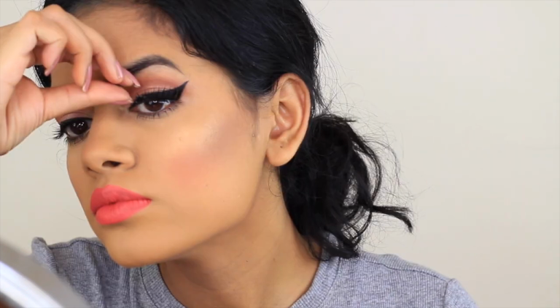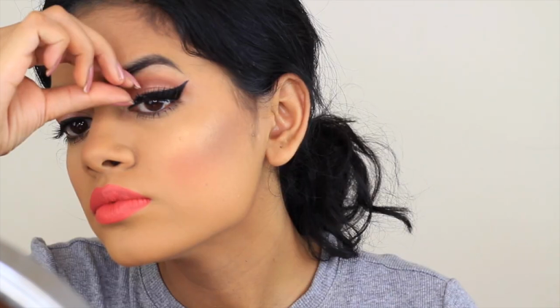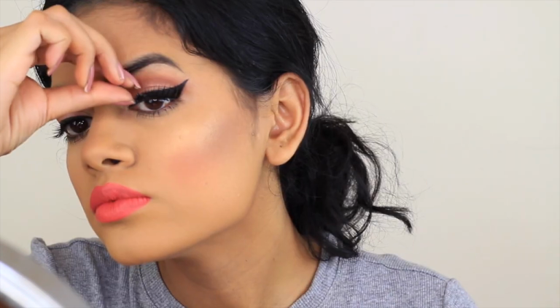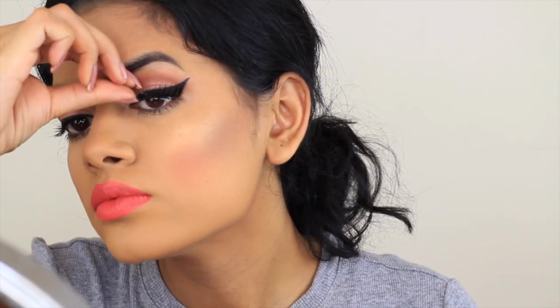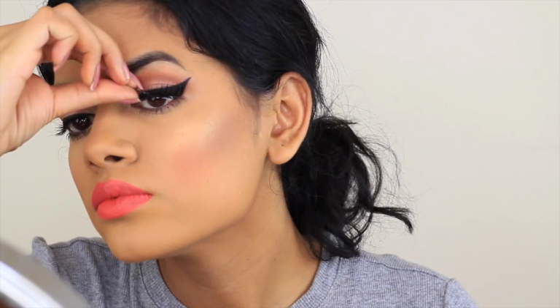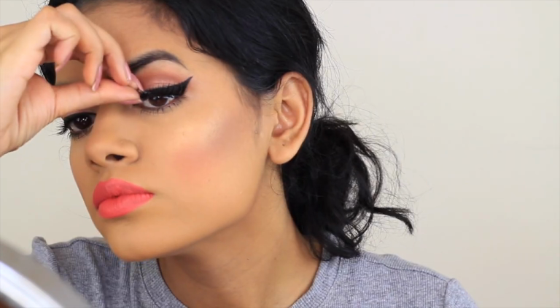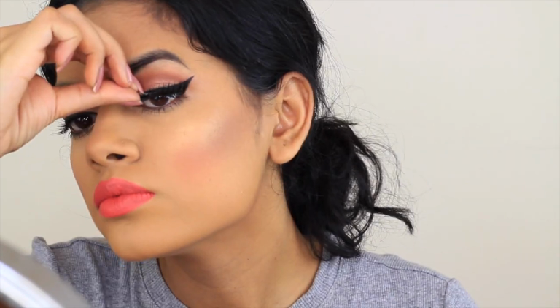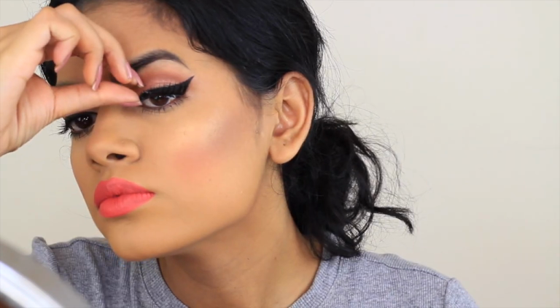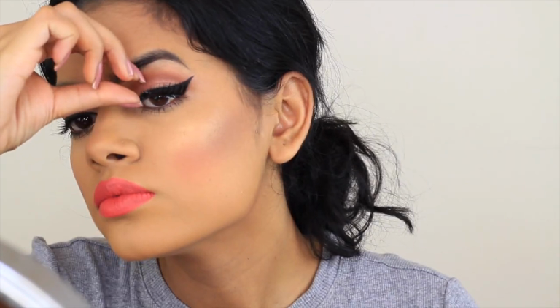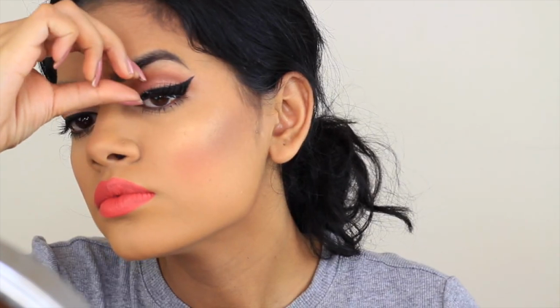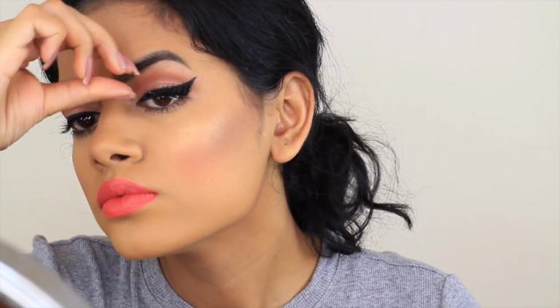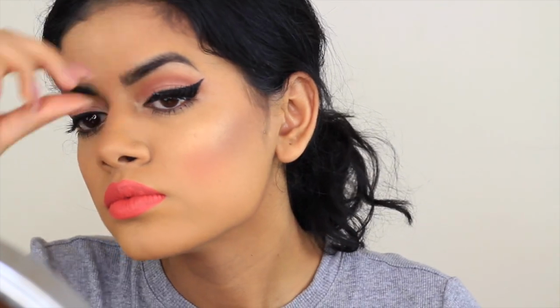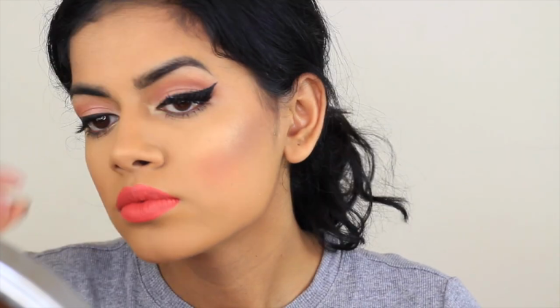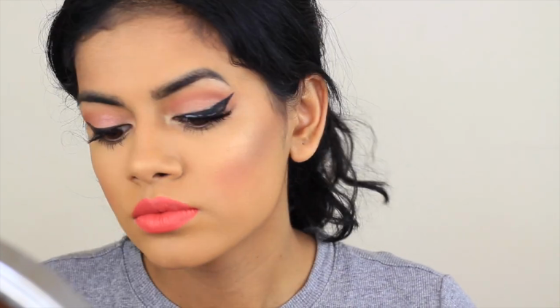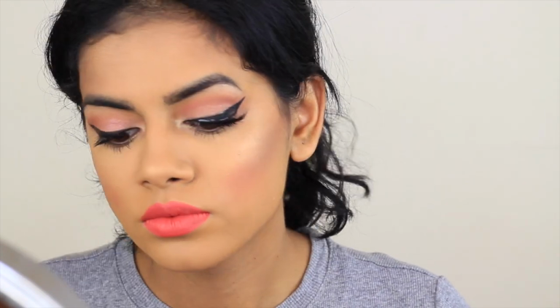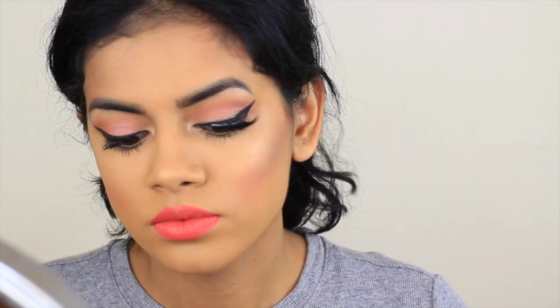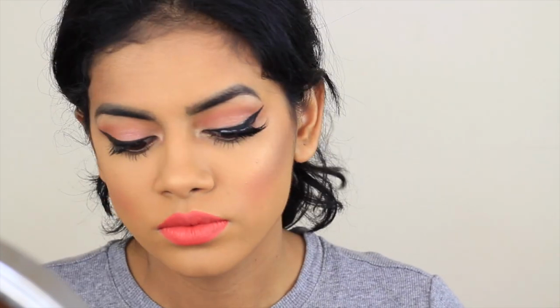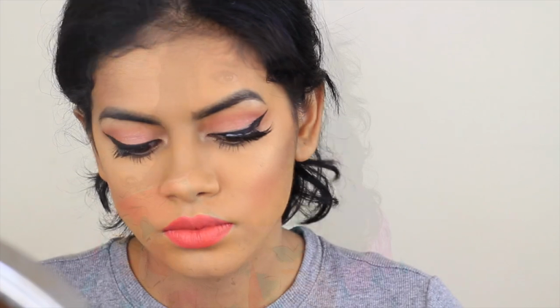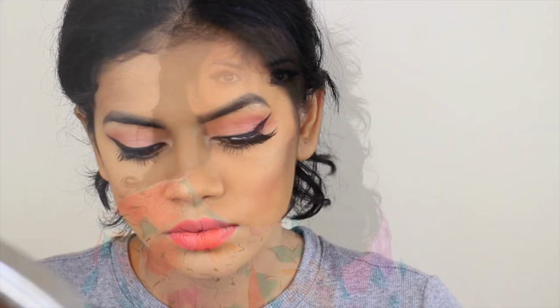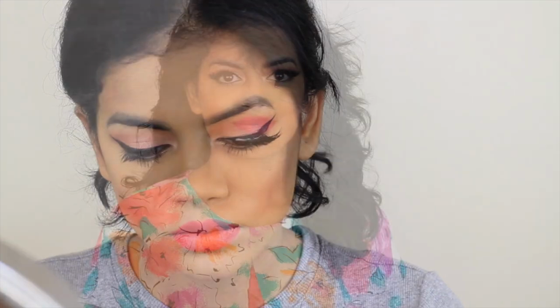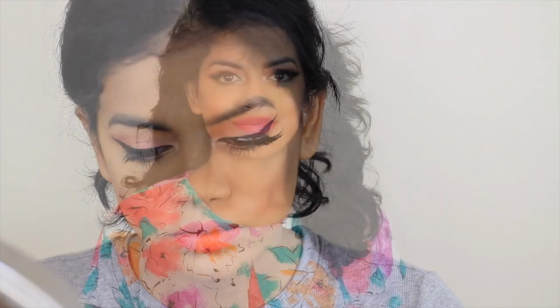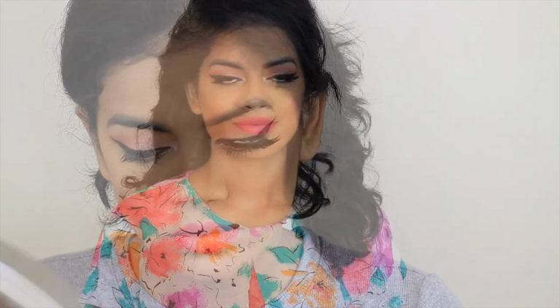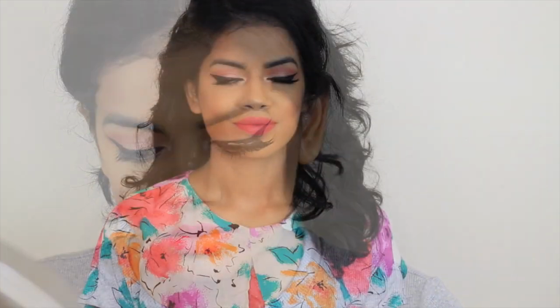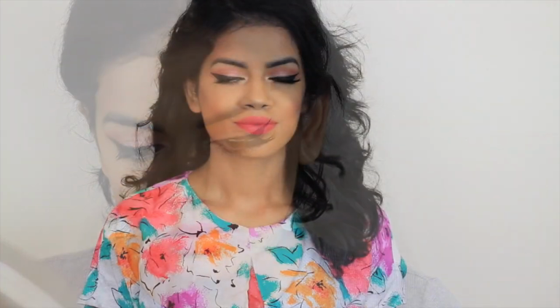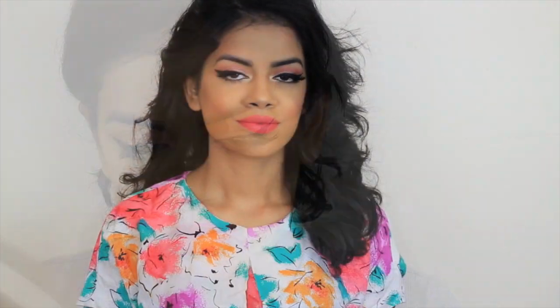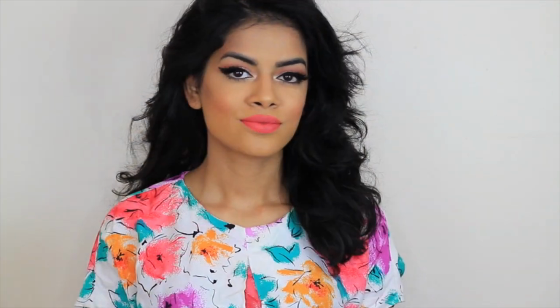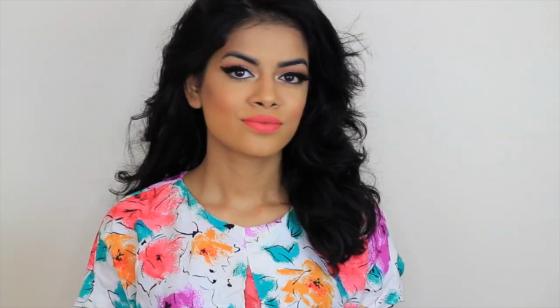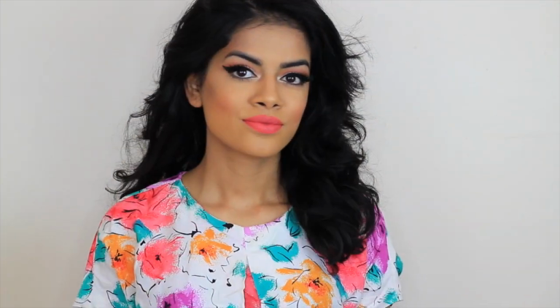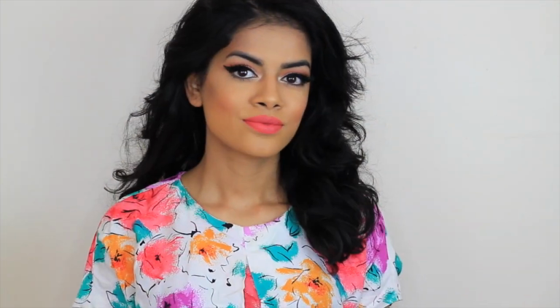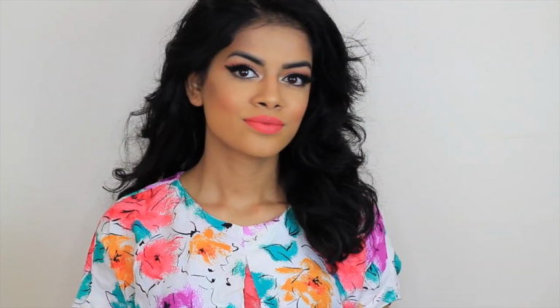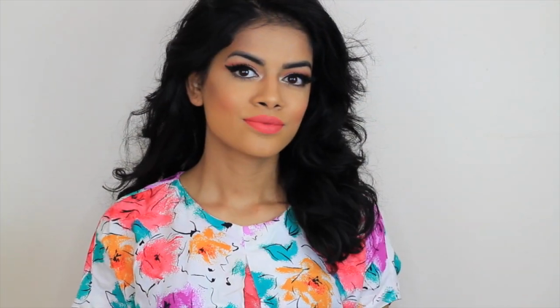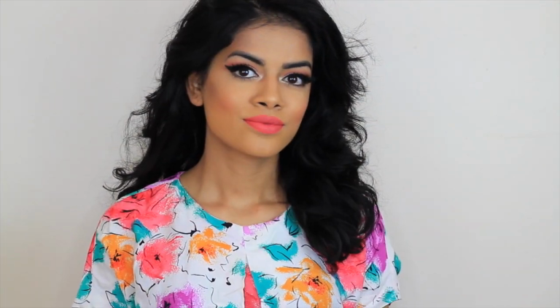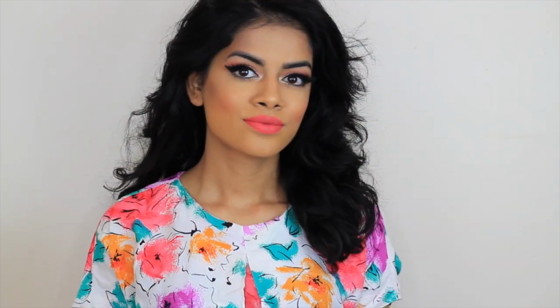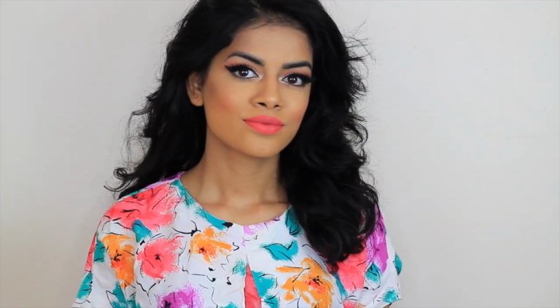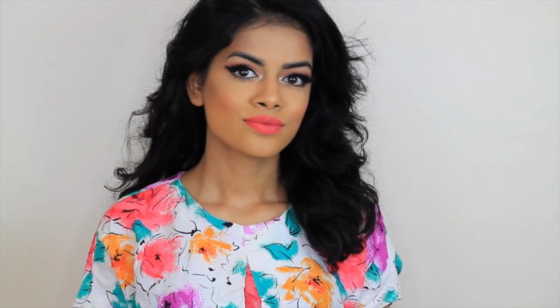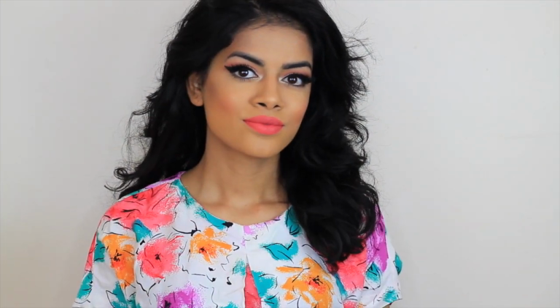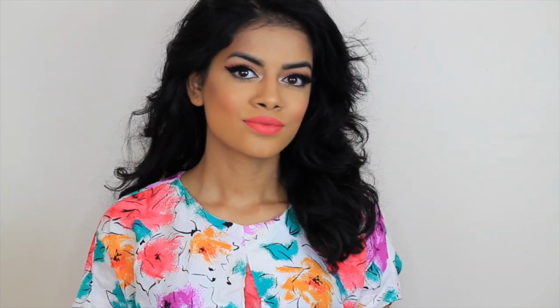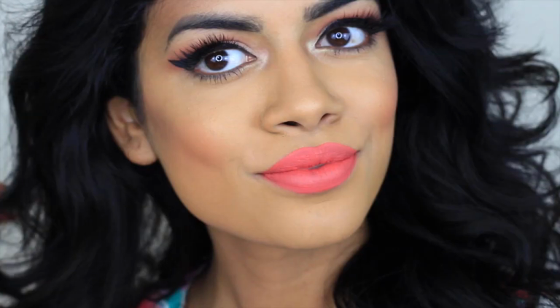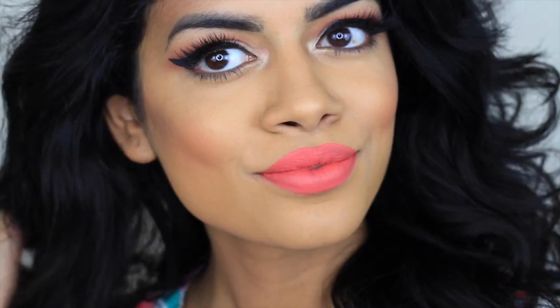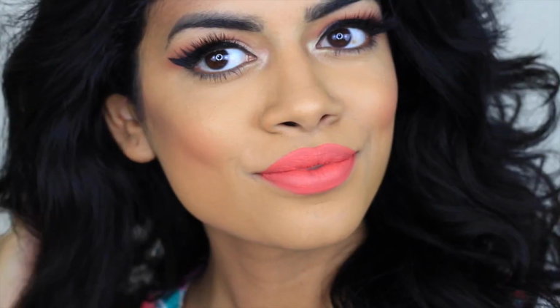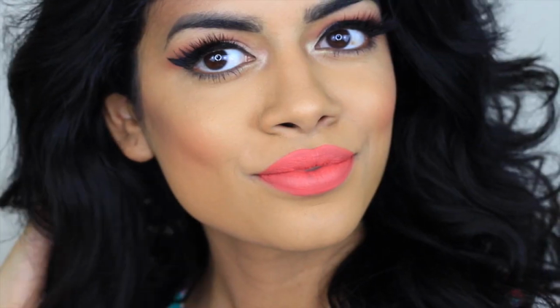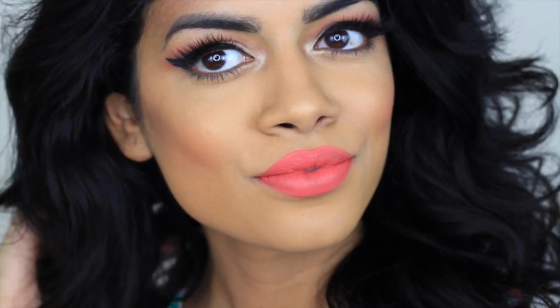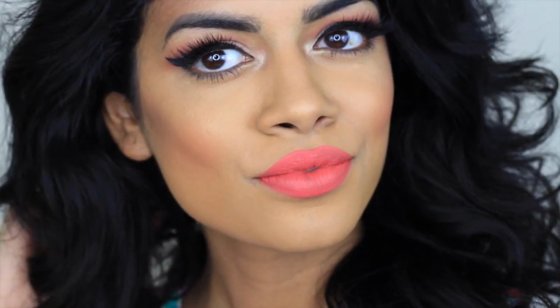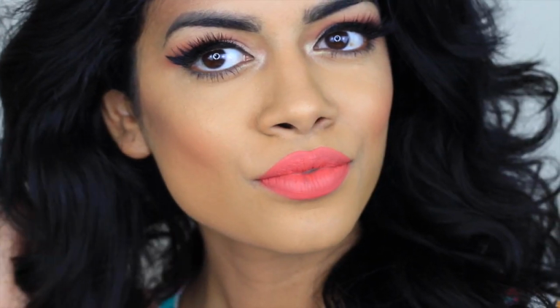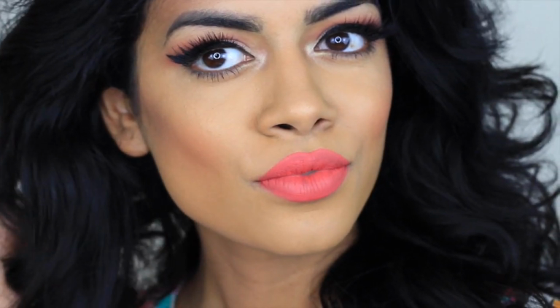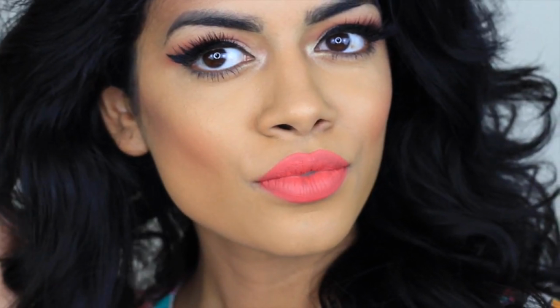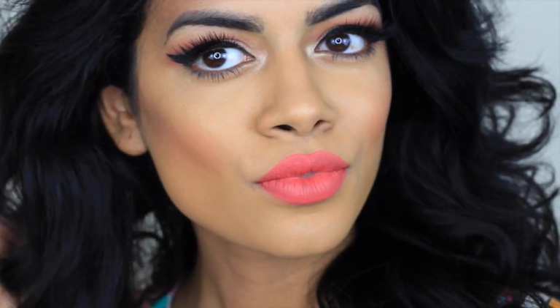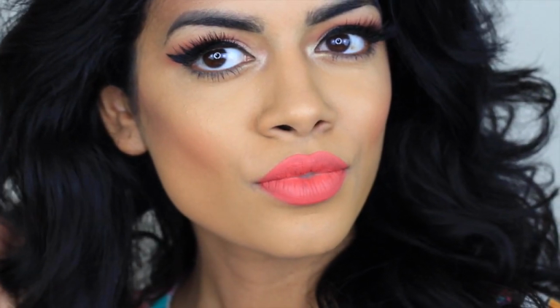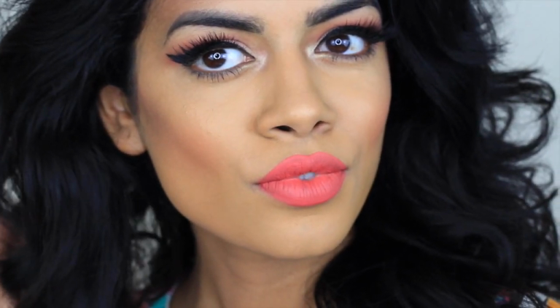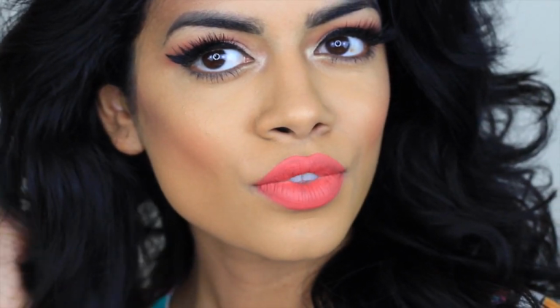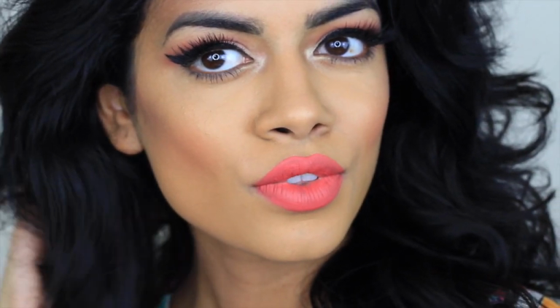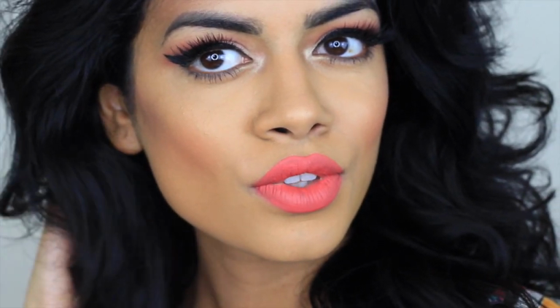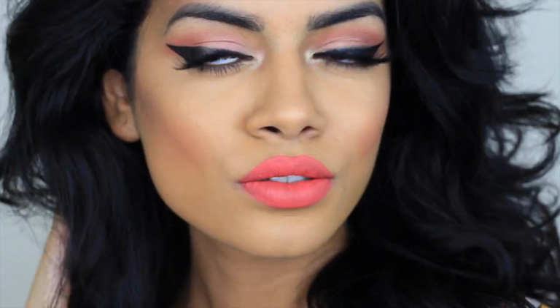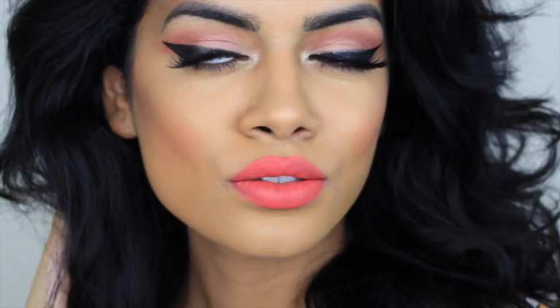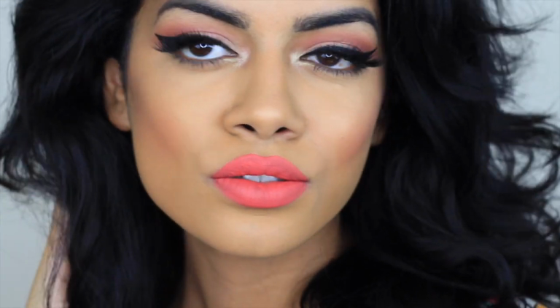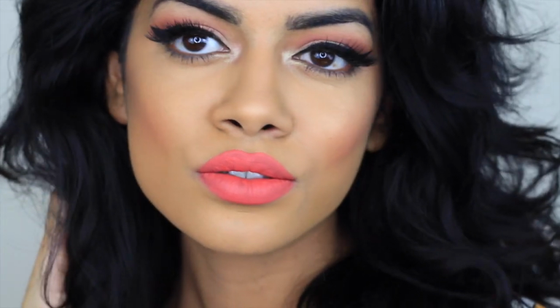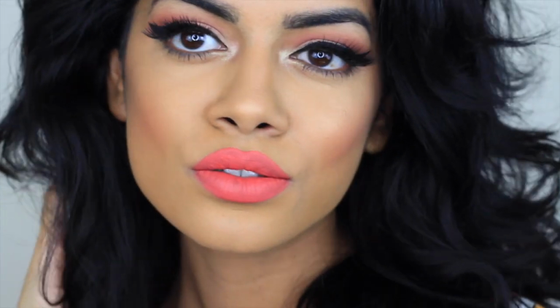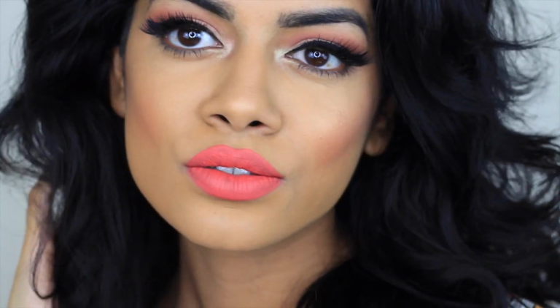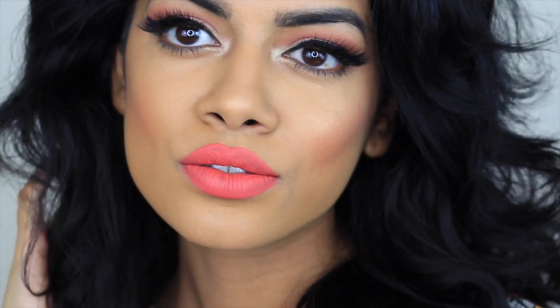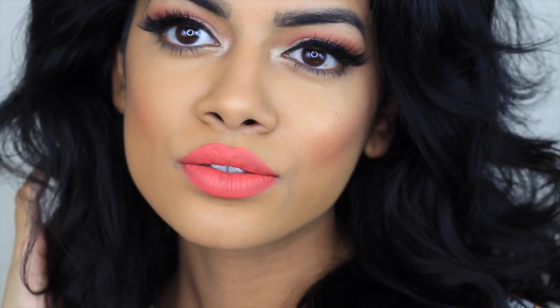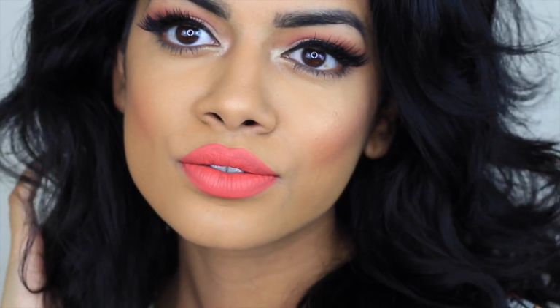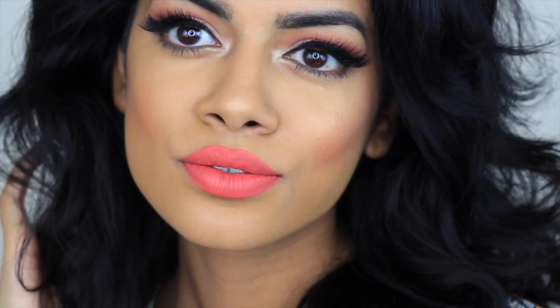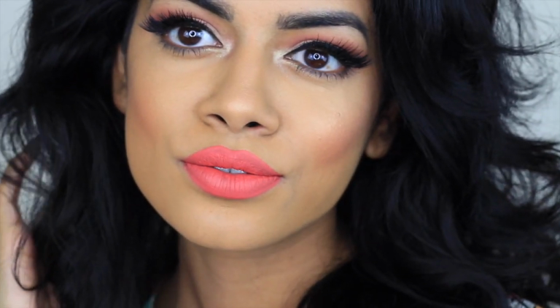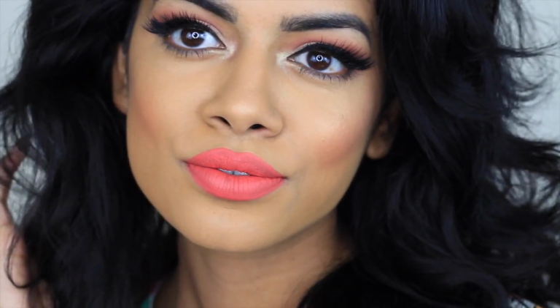That's the whole look. I really hope you guys enjoyed. Thank you so much for watching. Don't forget to subscribe if you're not, and I'll see you guys in my next video. Bye!